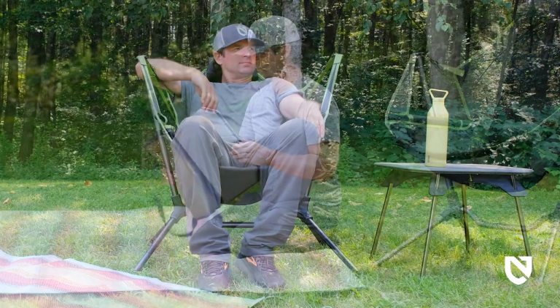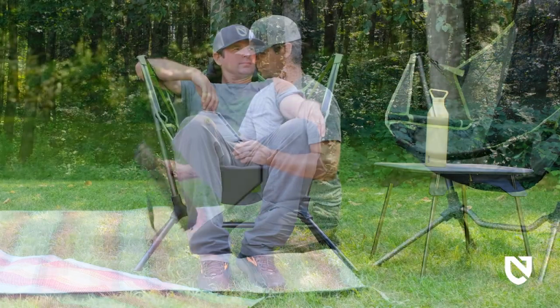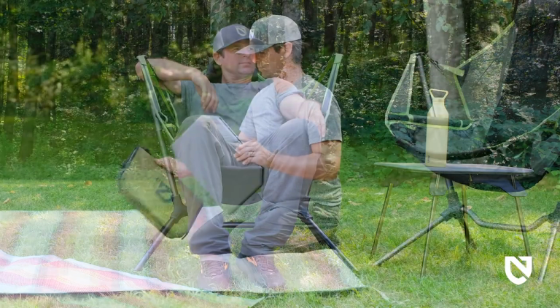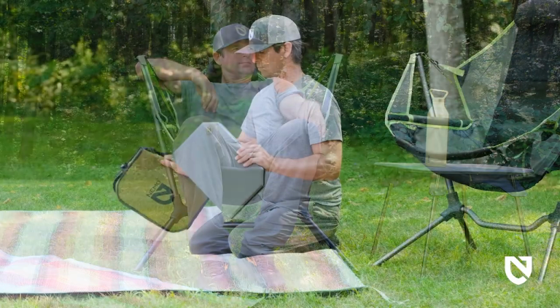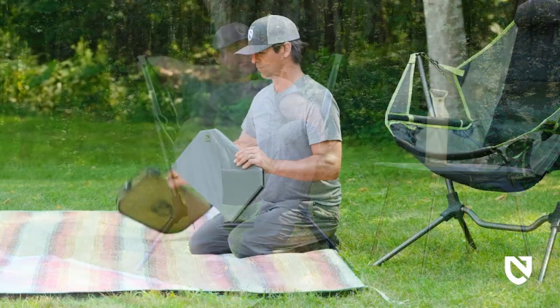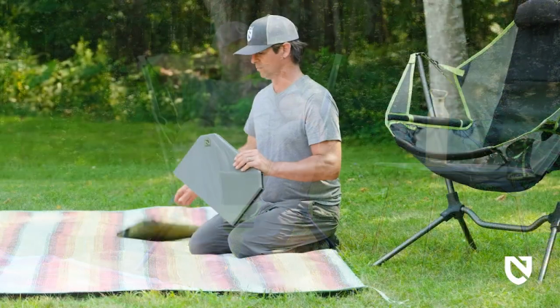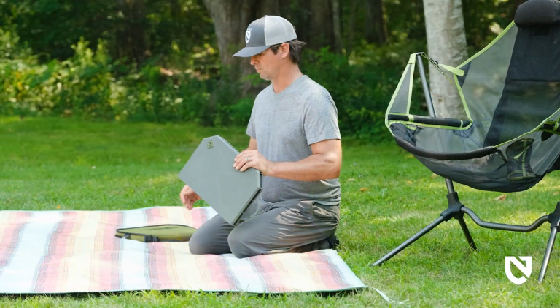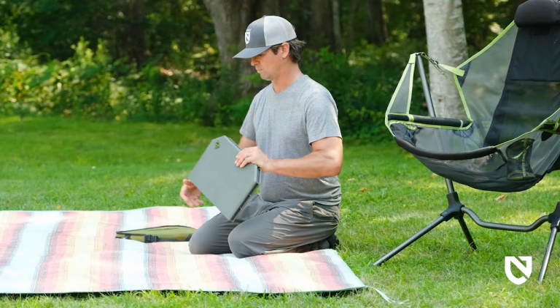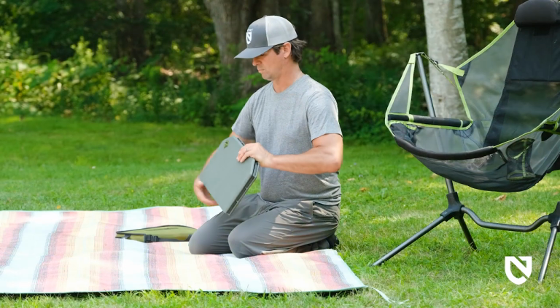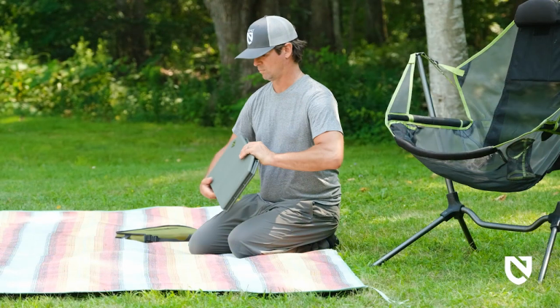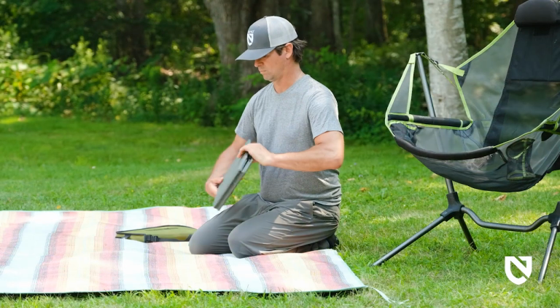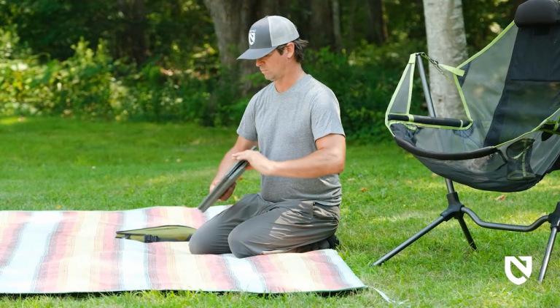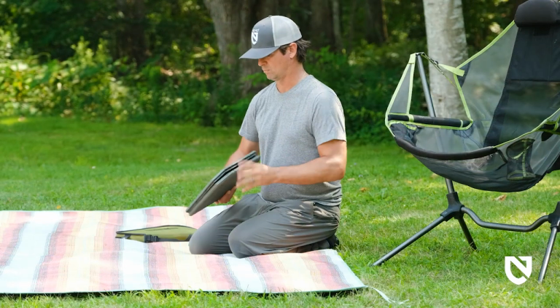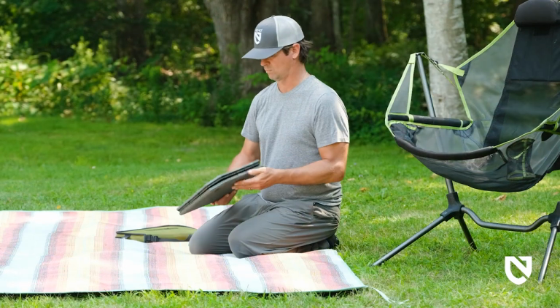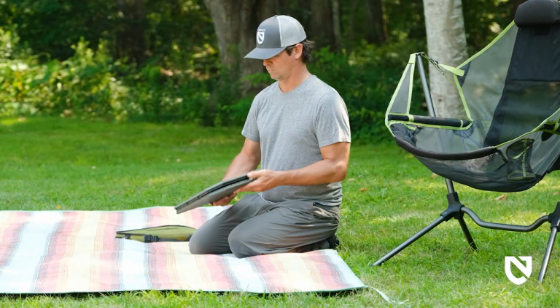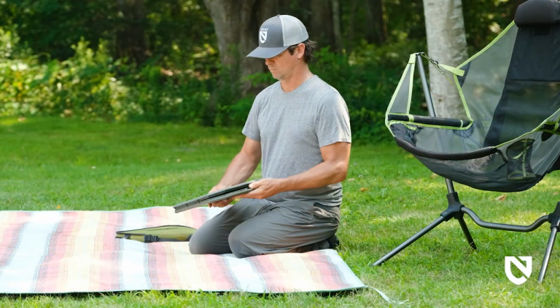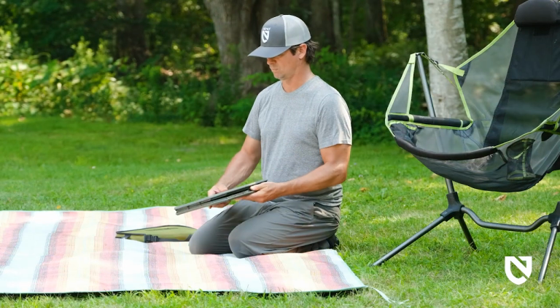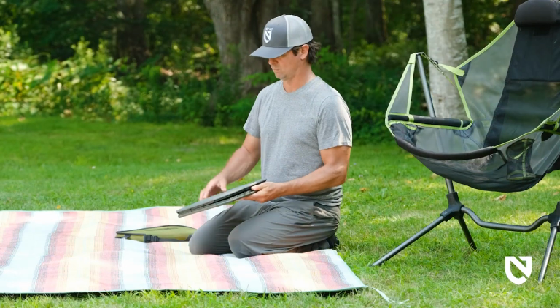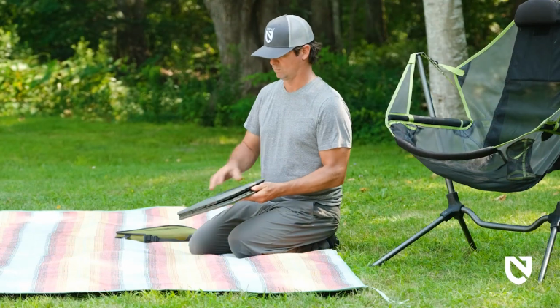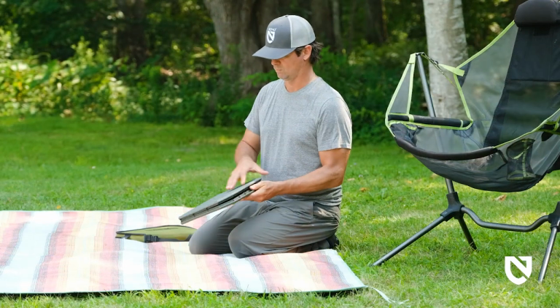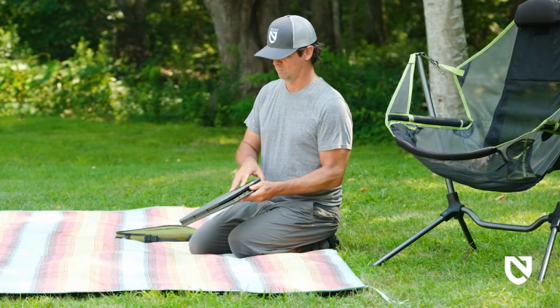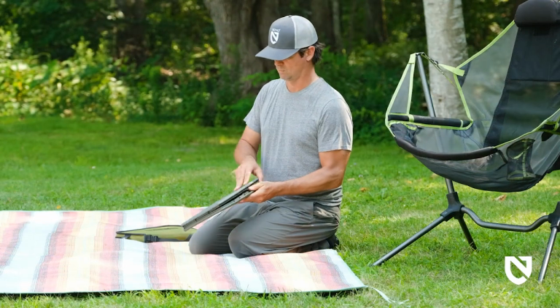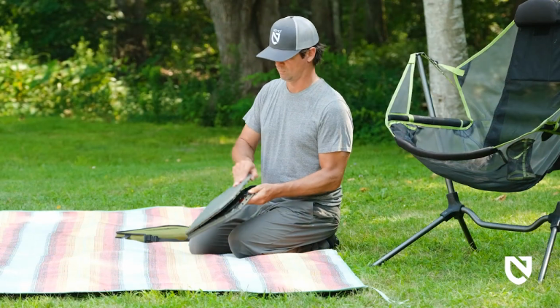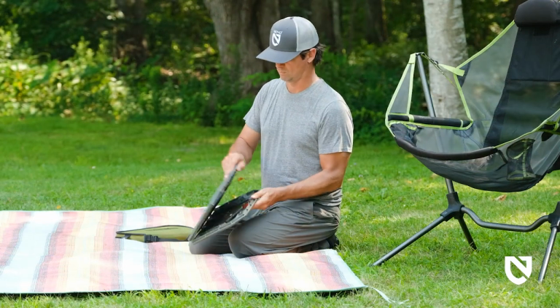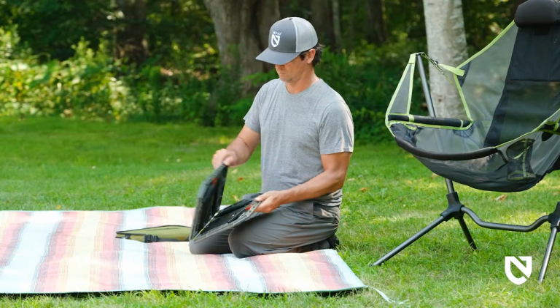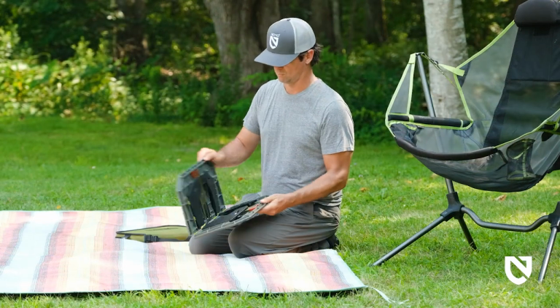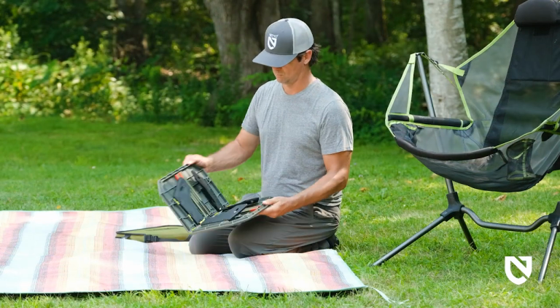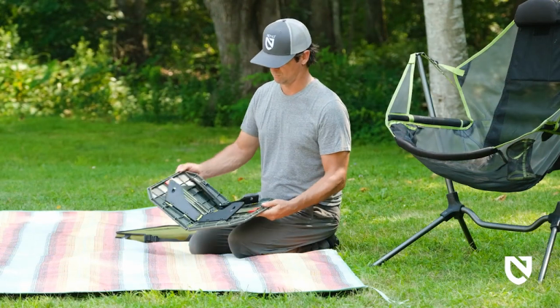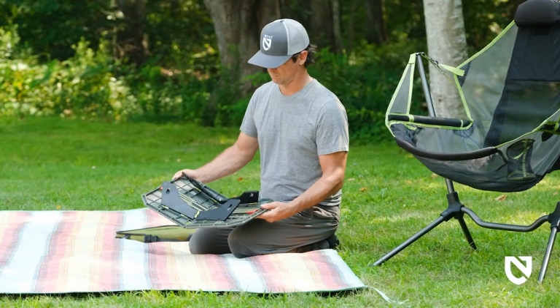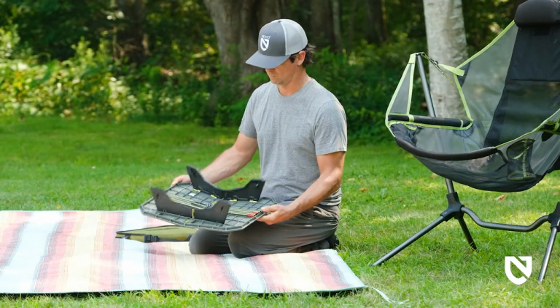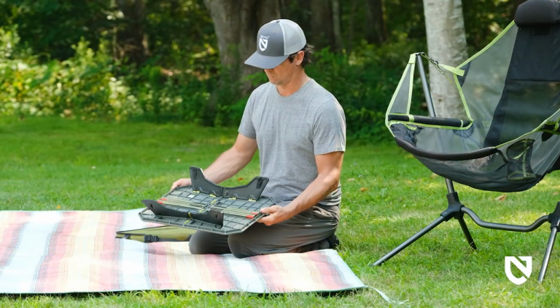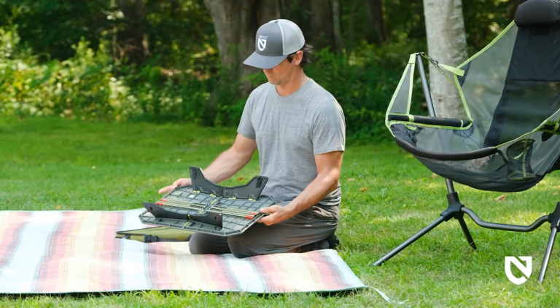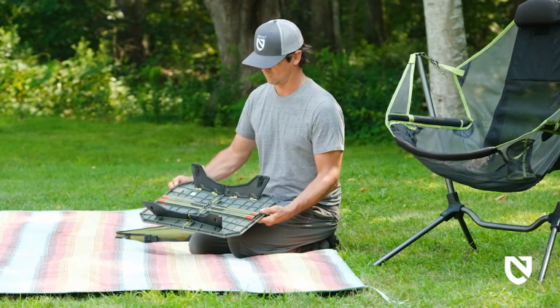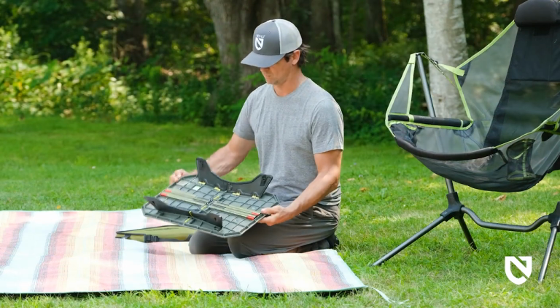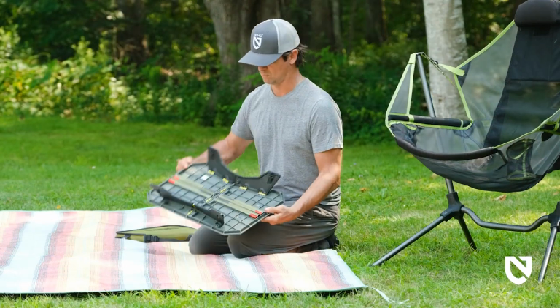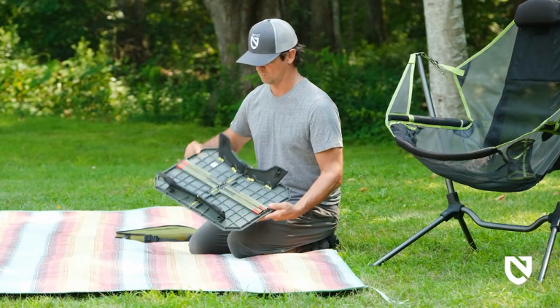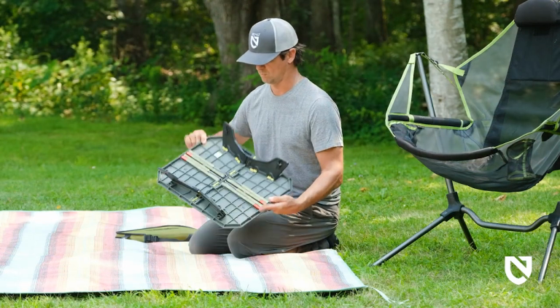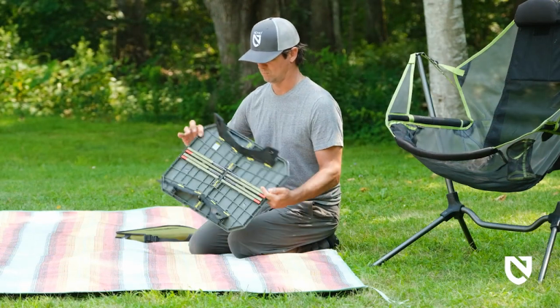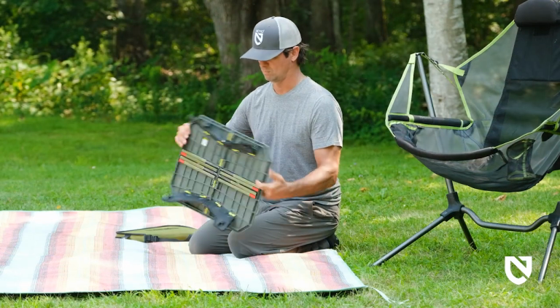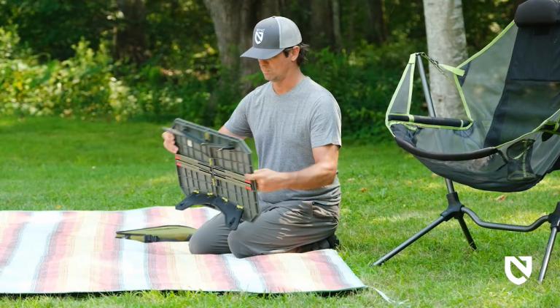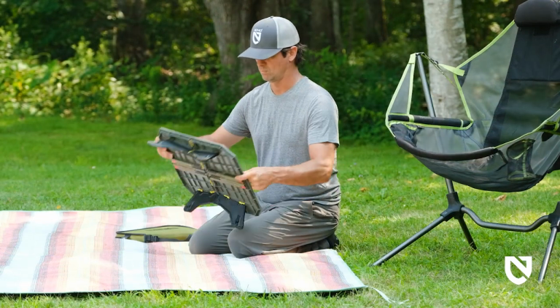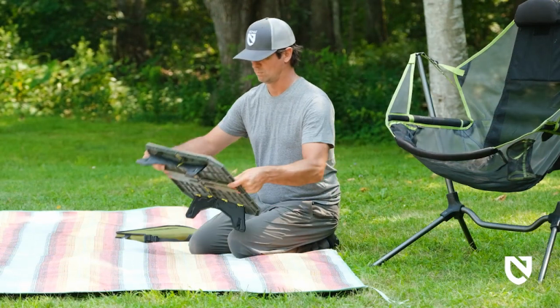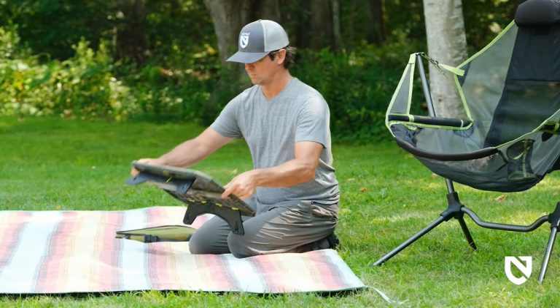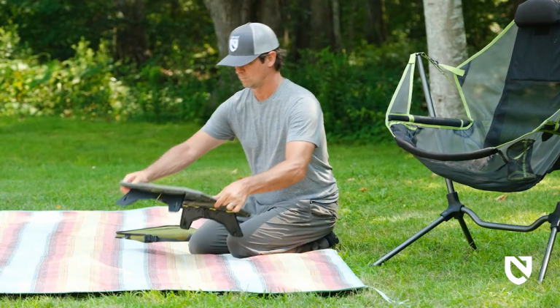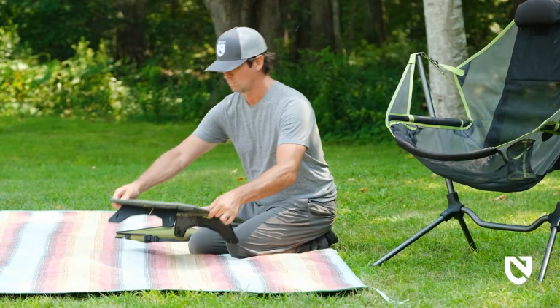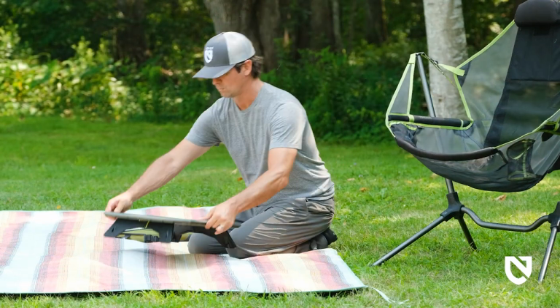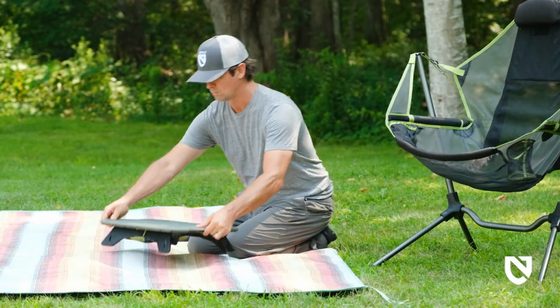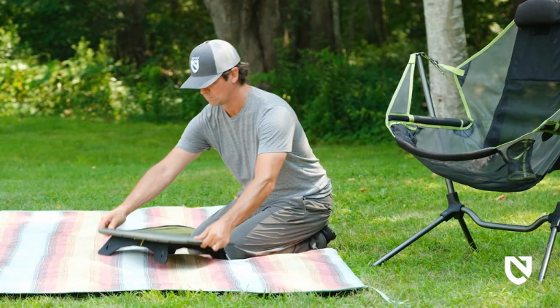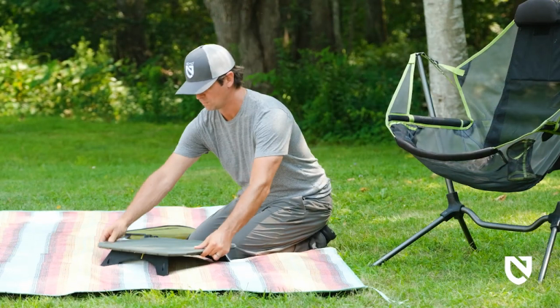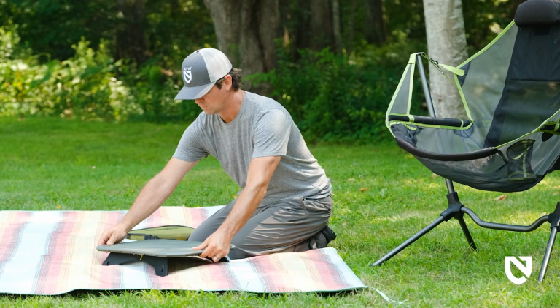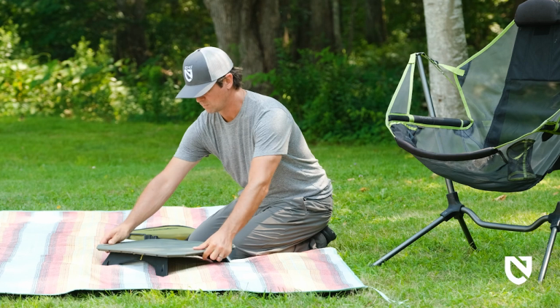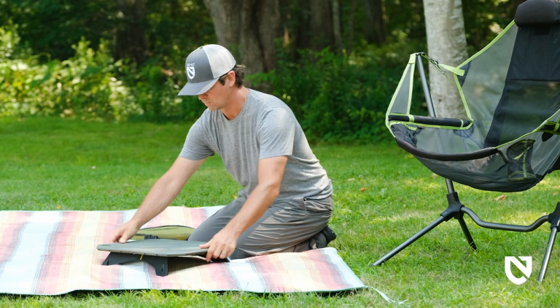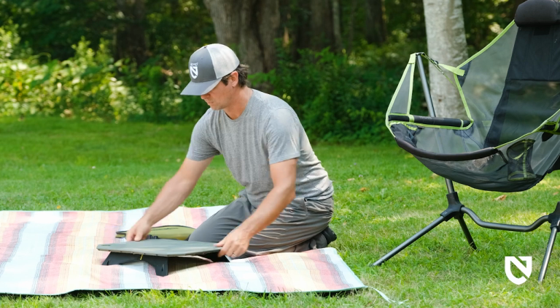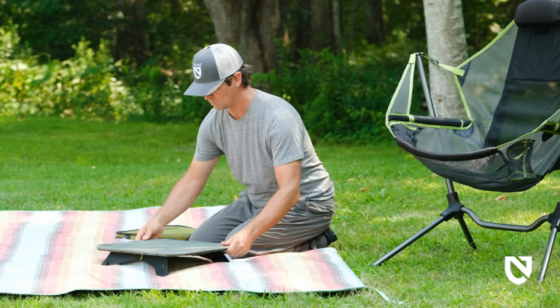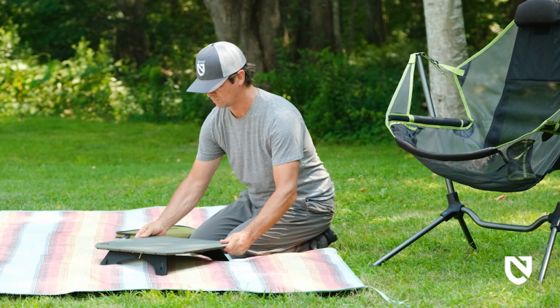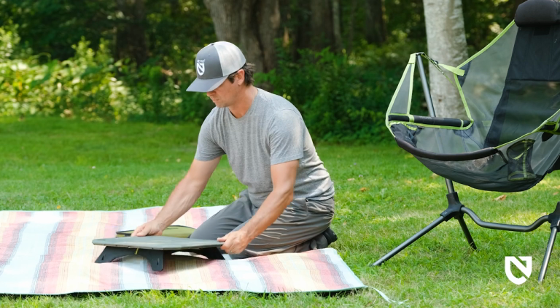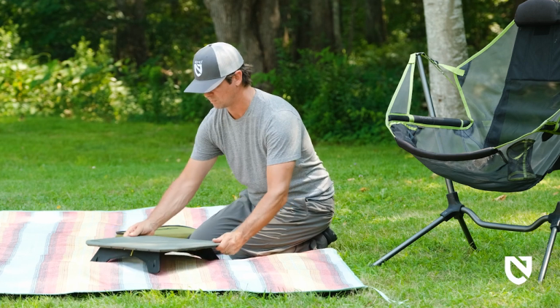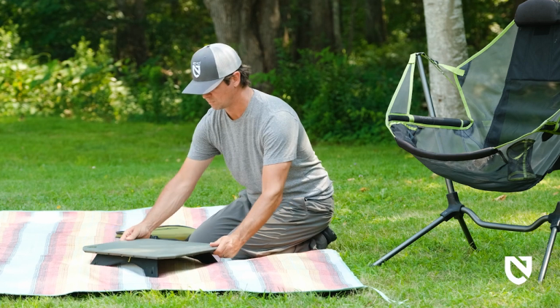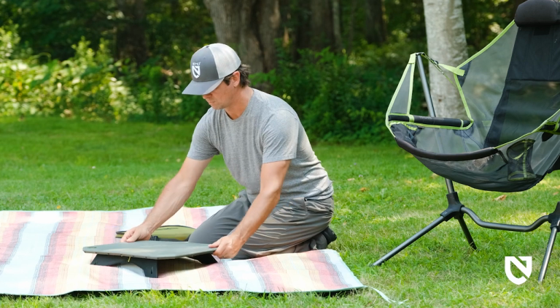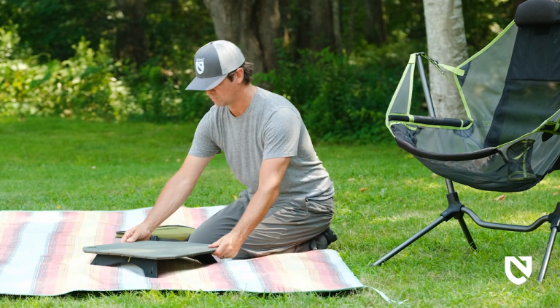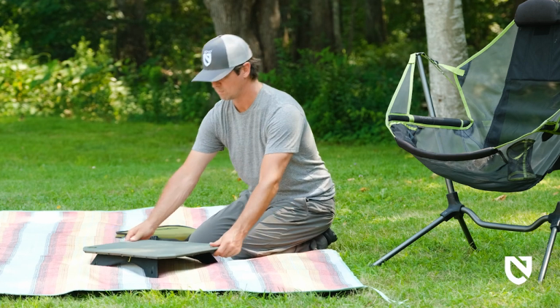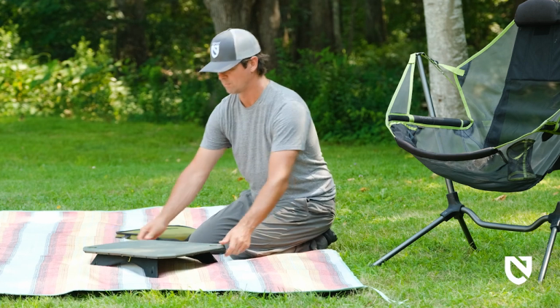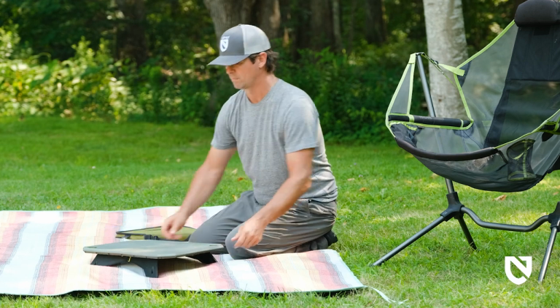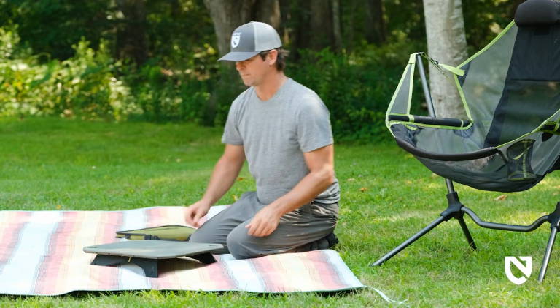For the low setup, simply open Moonlander like a book to deploy the integrated folding legs, and then set on the ground for a clean and convenient surface.